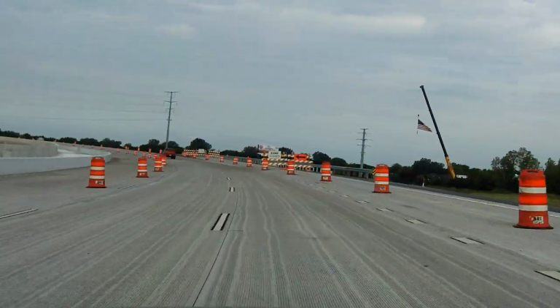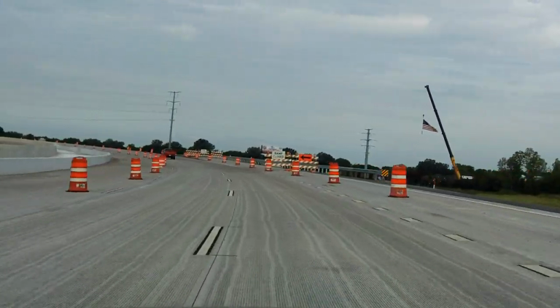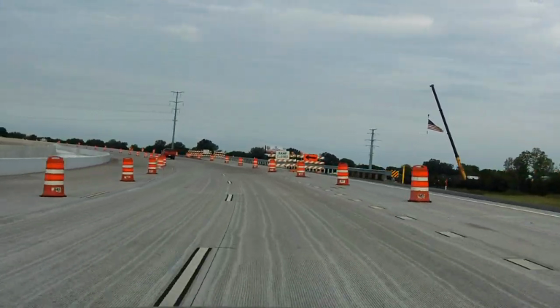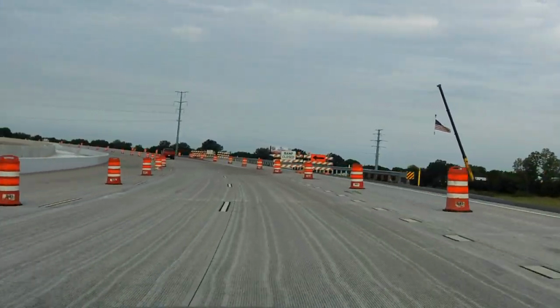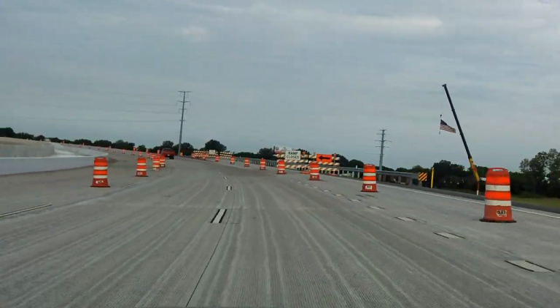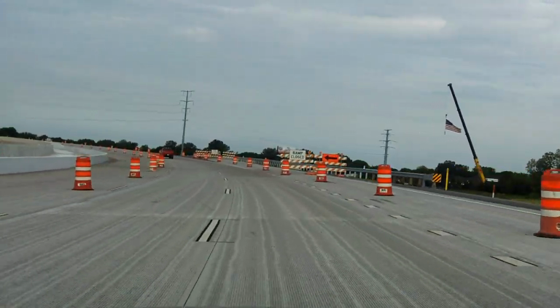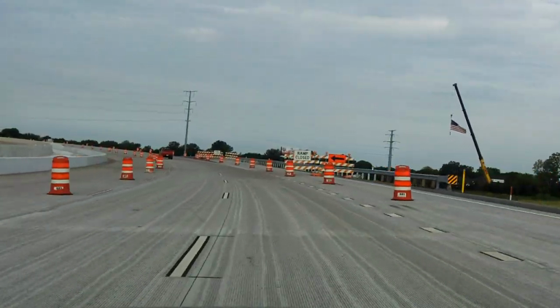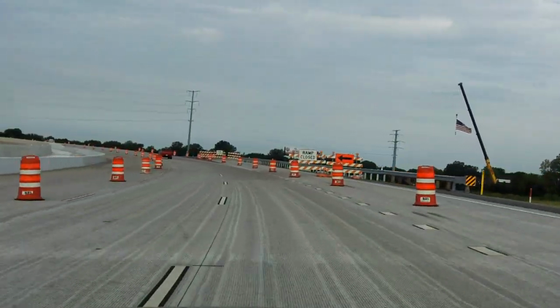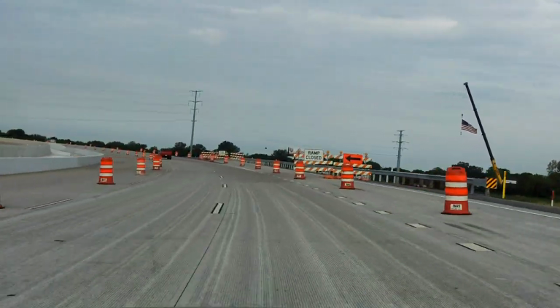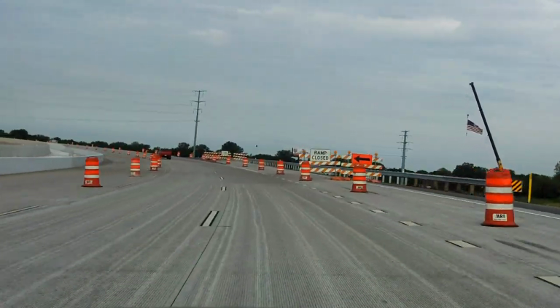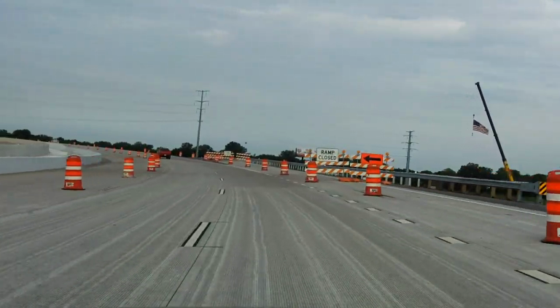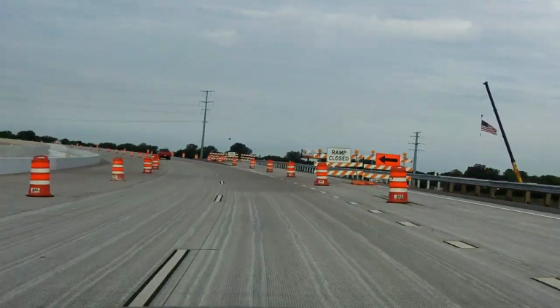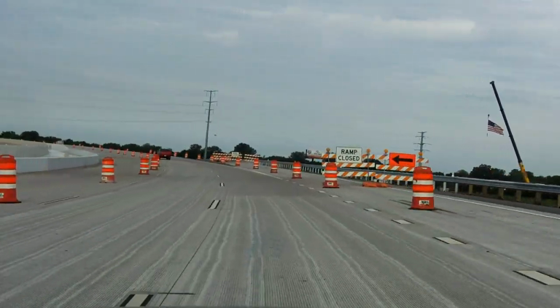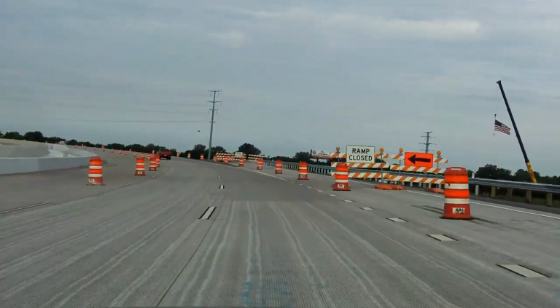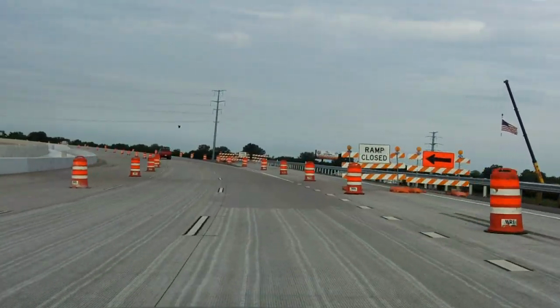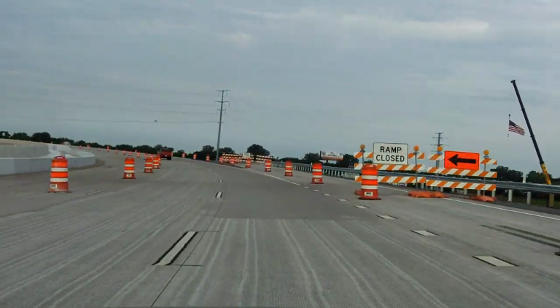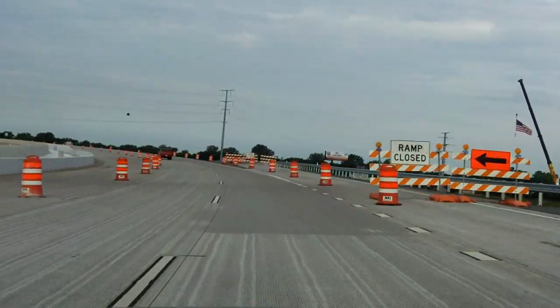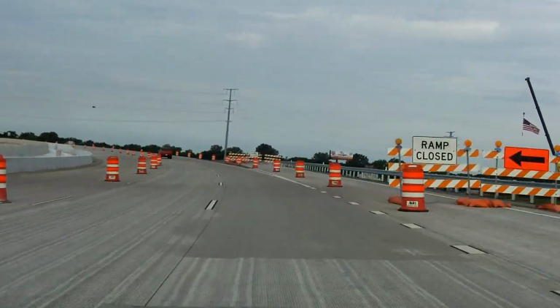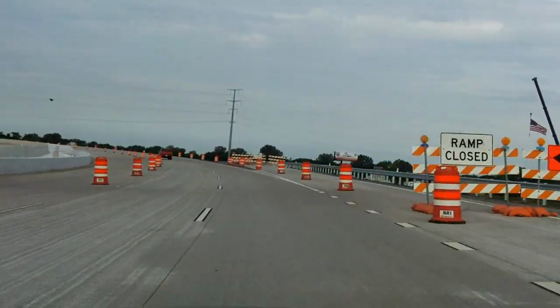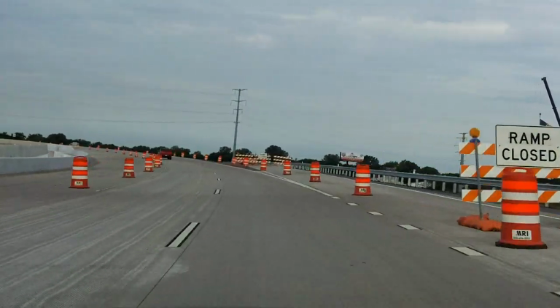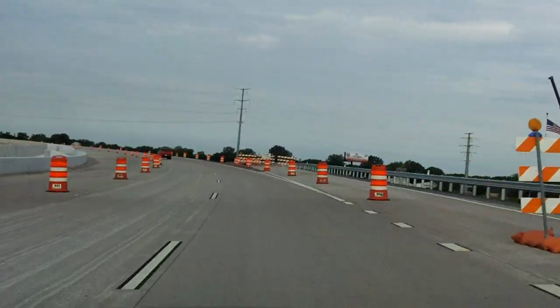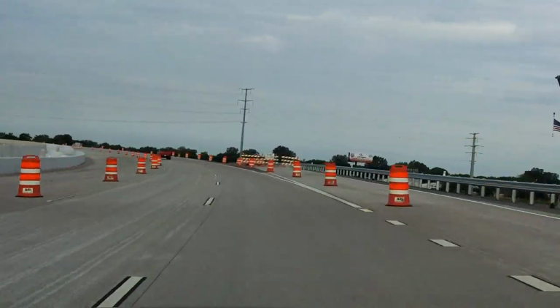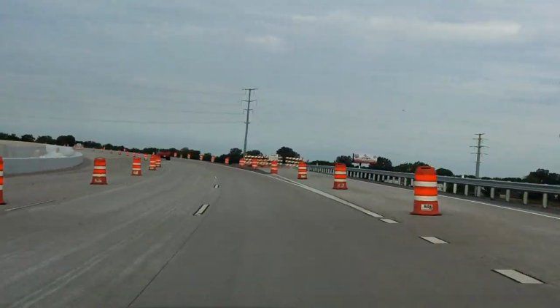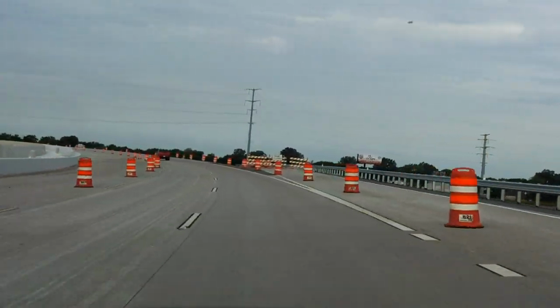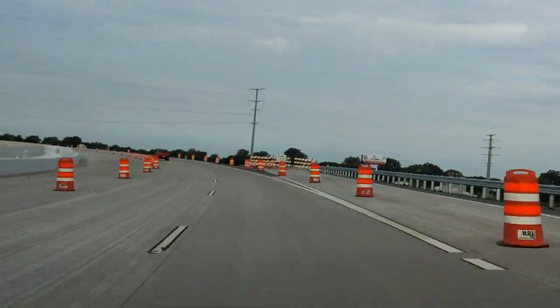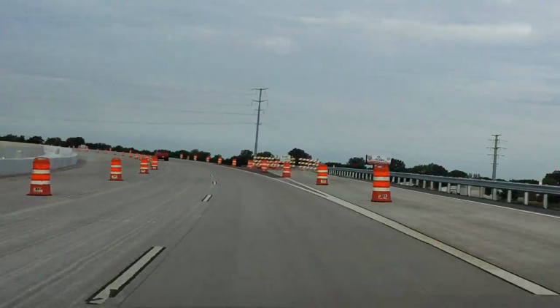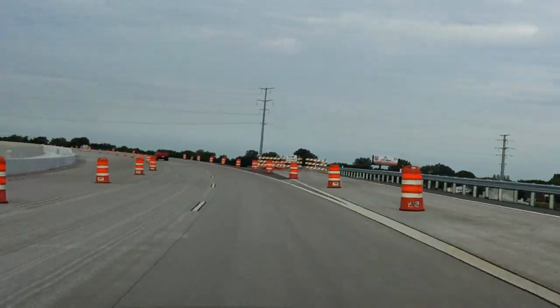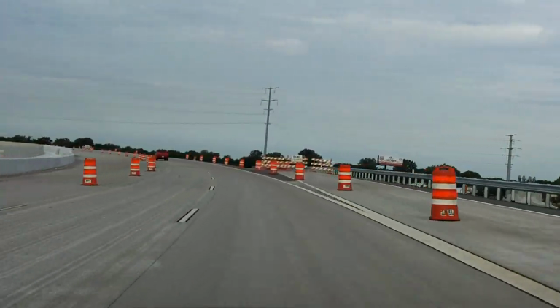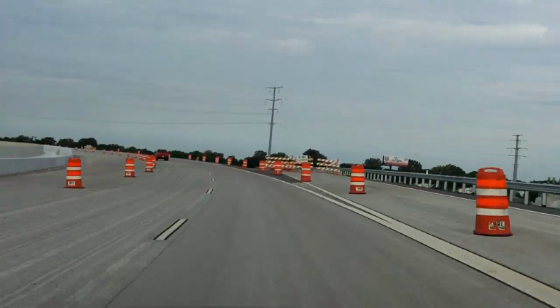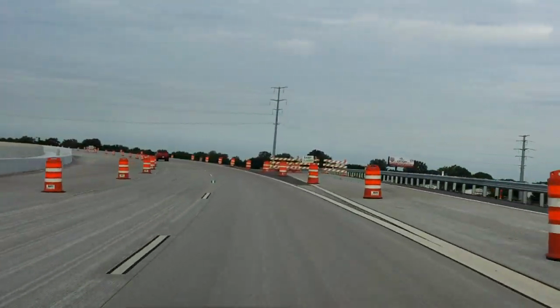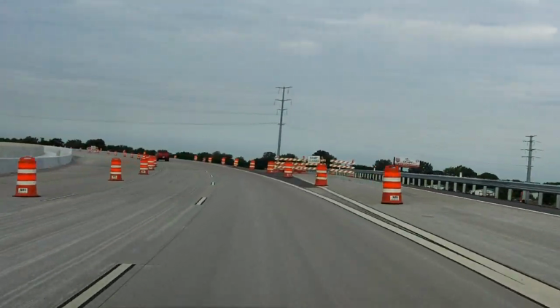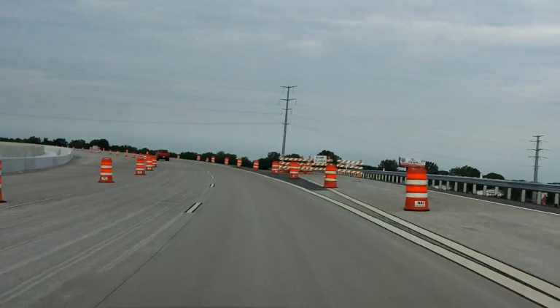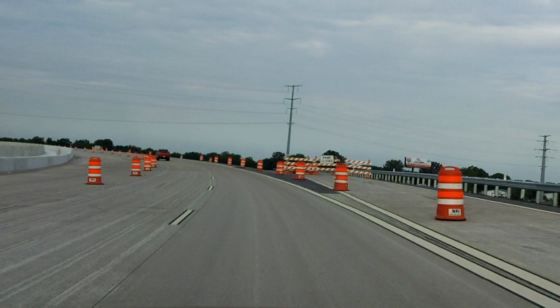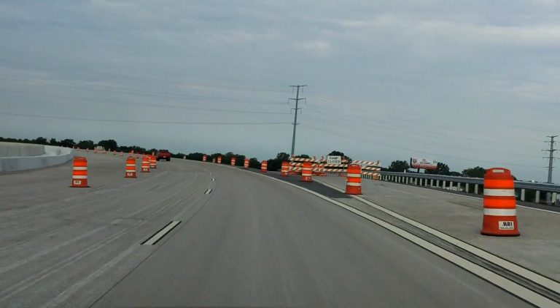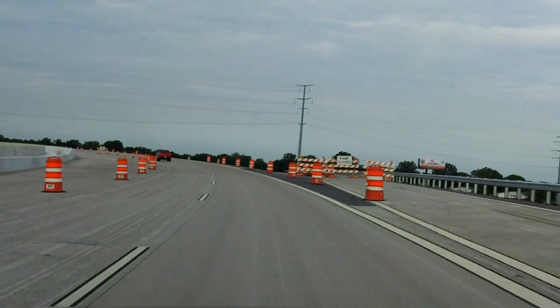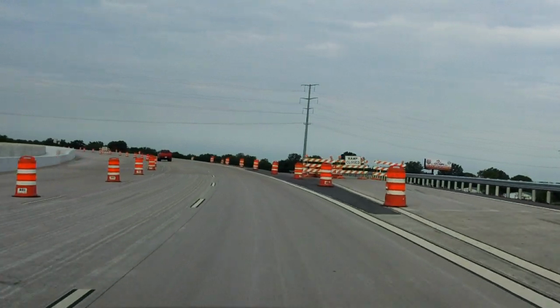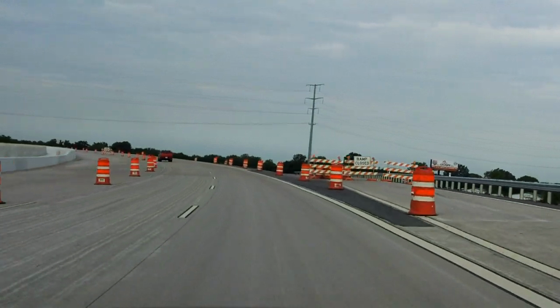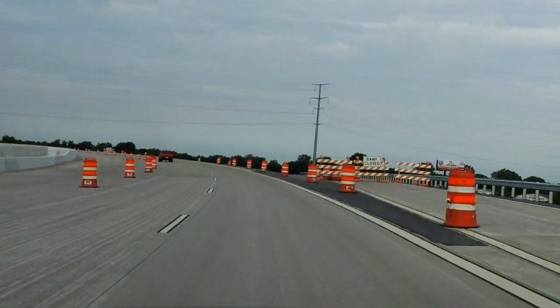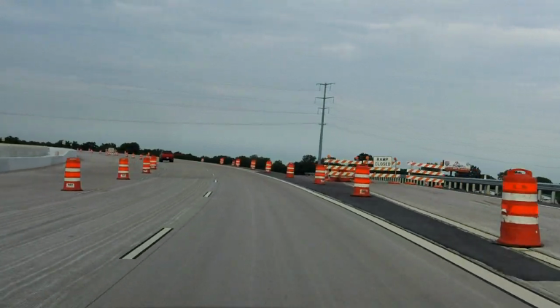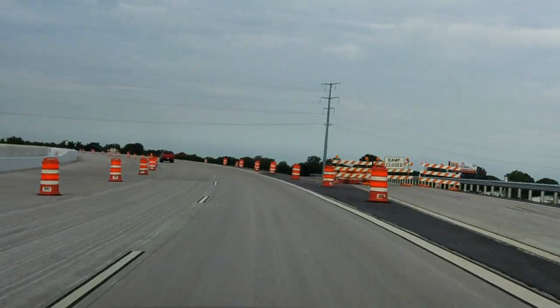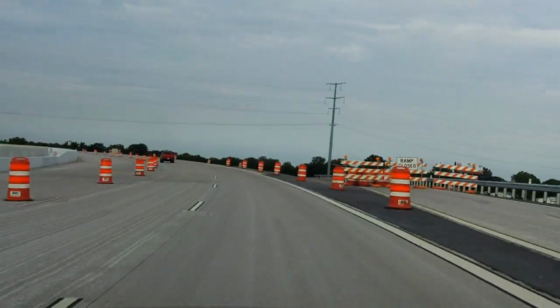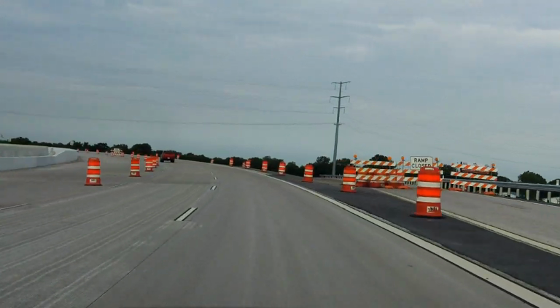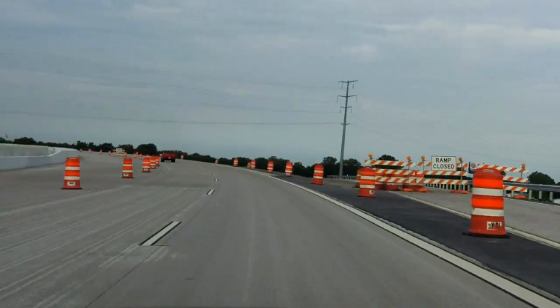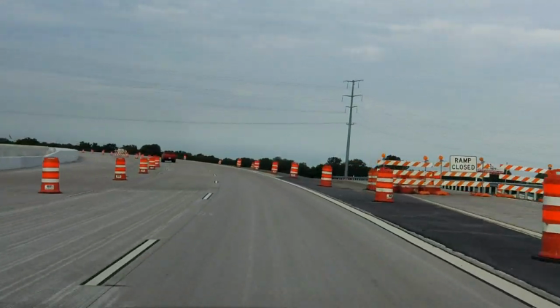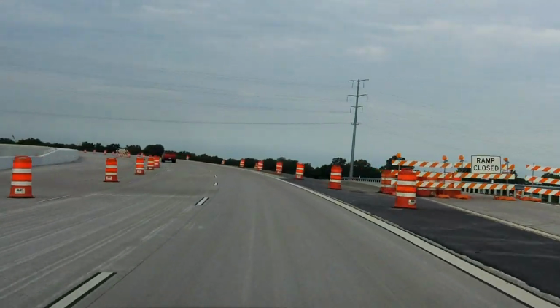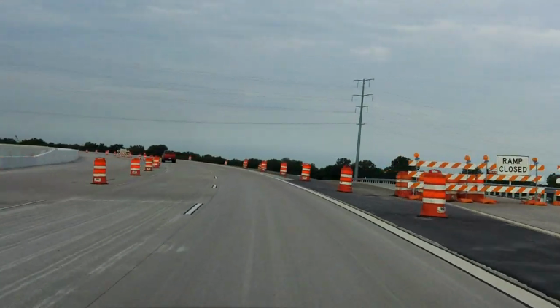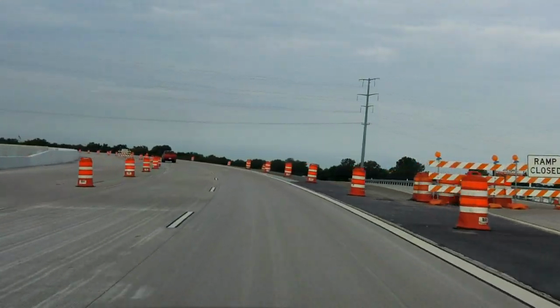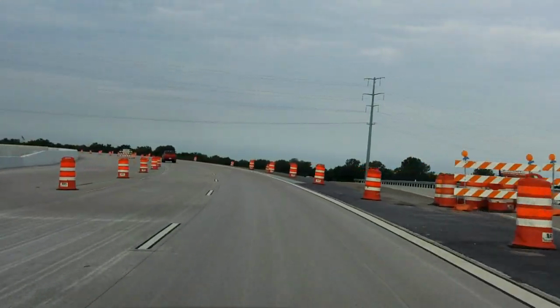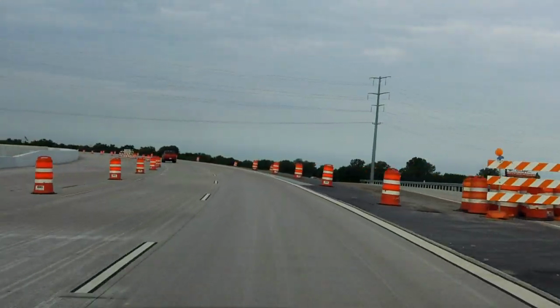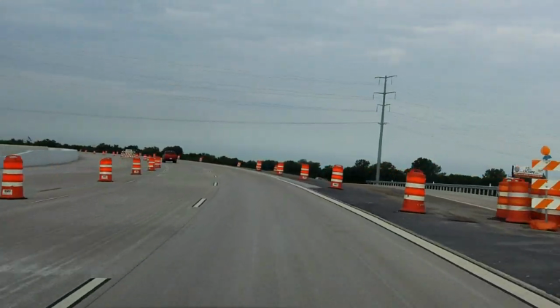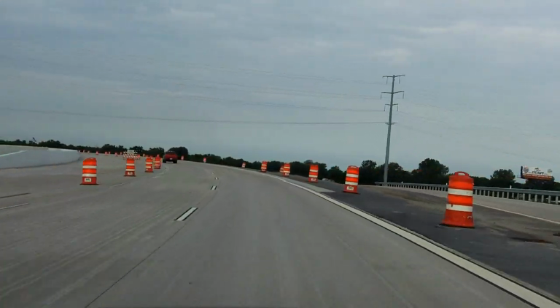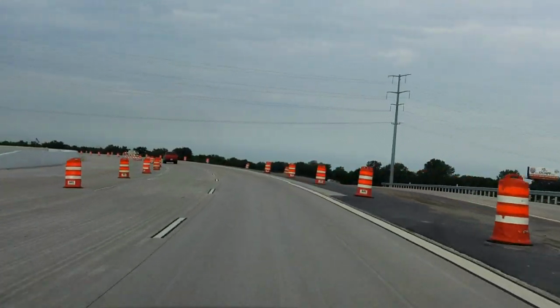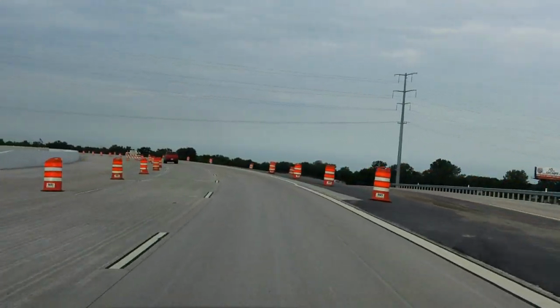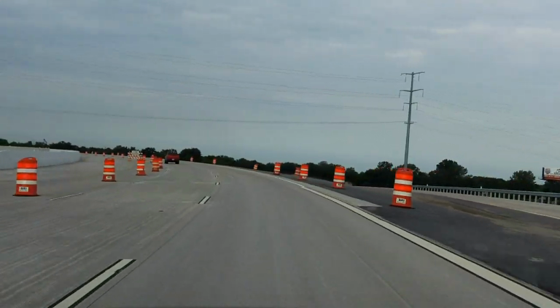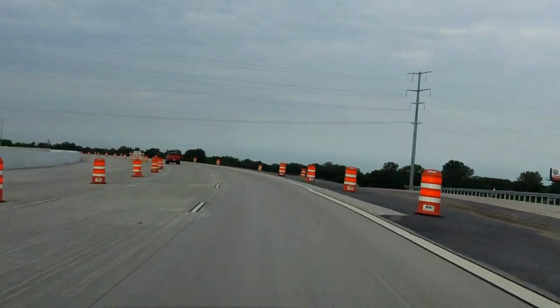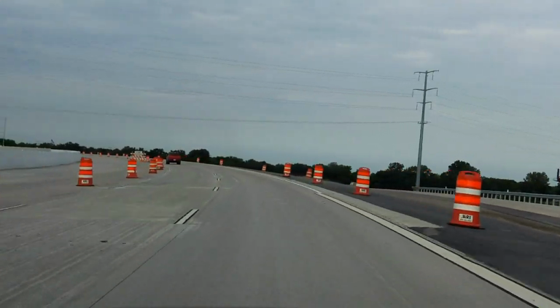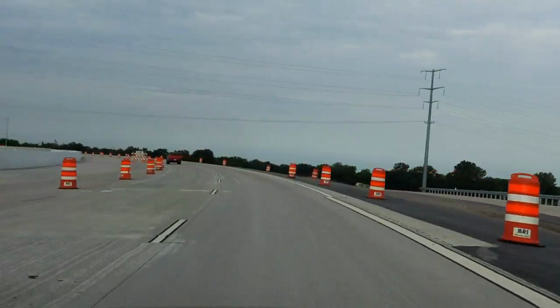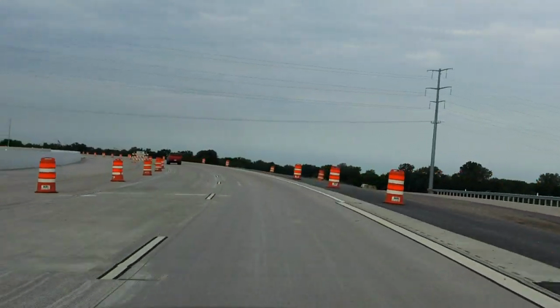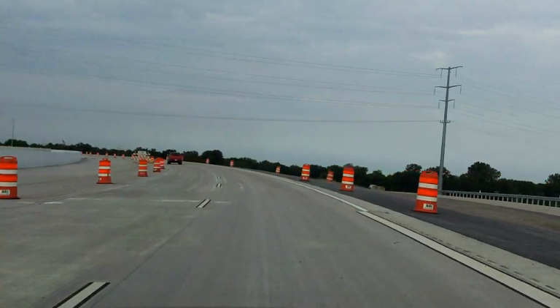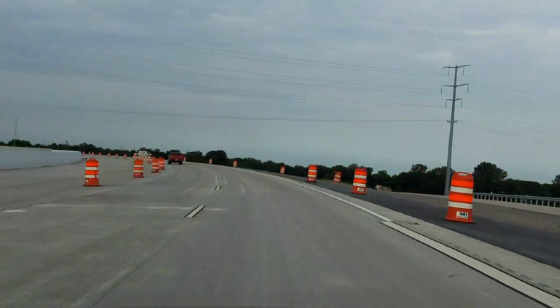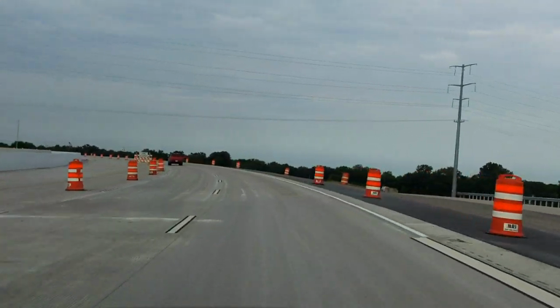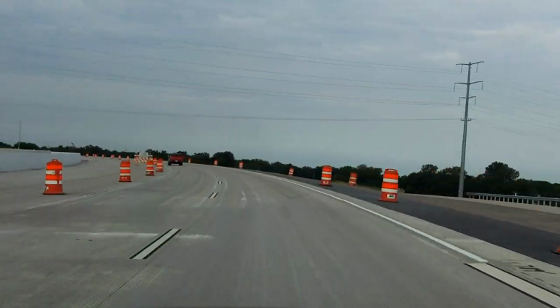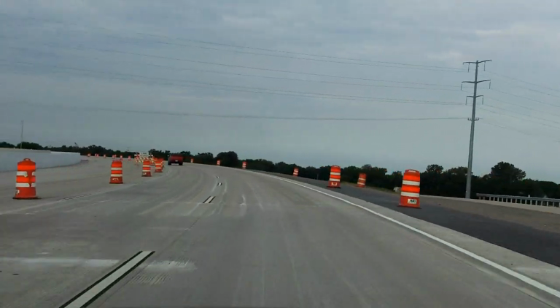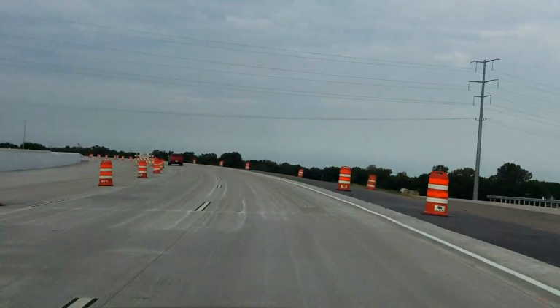At Farmers Insurance, we have concrete evidence that parking under an industrial cement mixer — that's just asking for trouble. Talk to Farmers. We are Farmers.